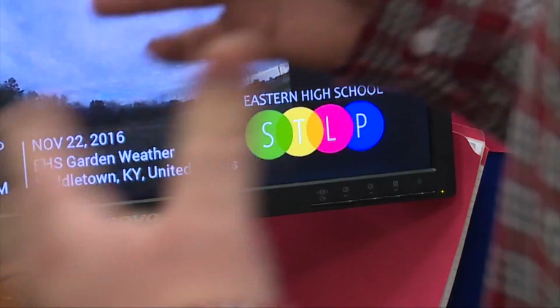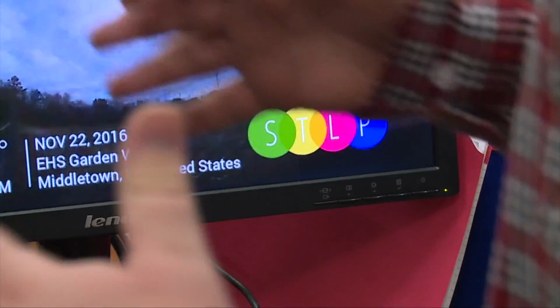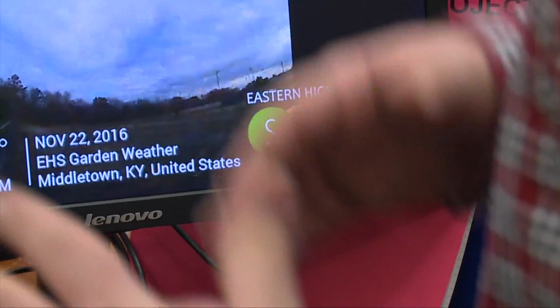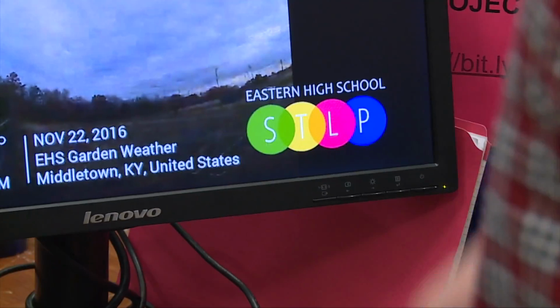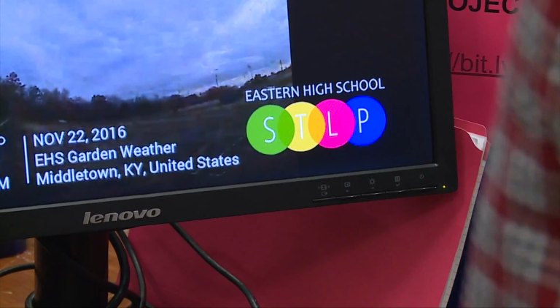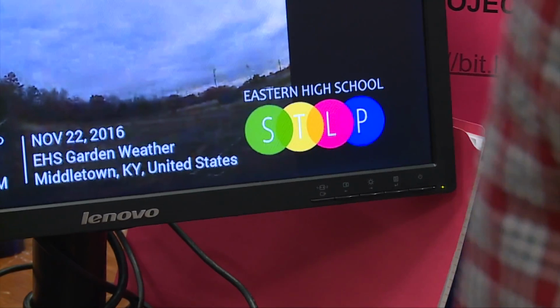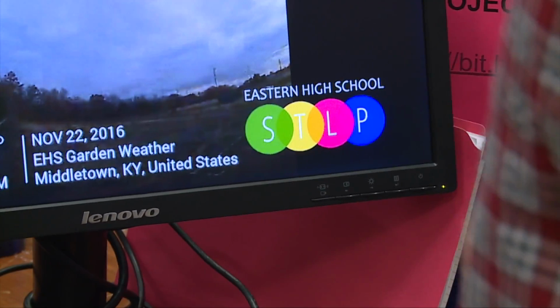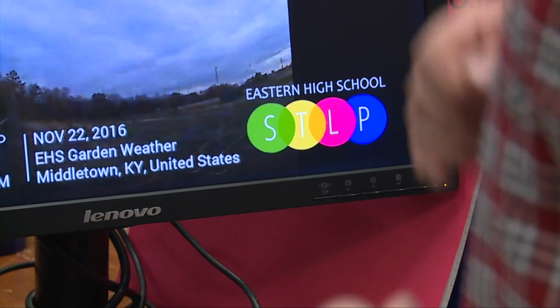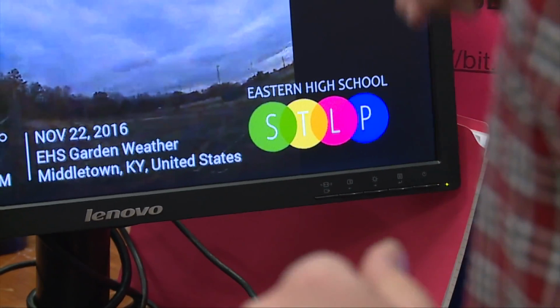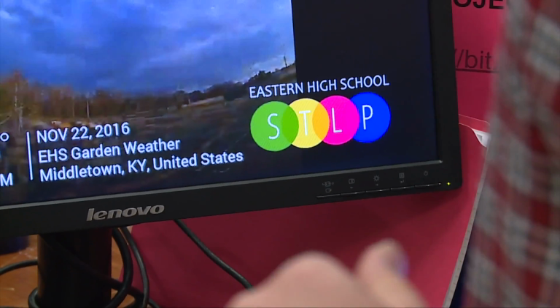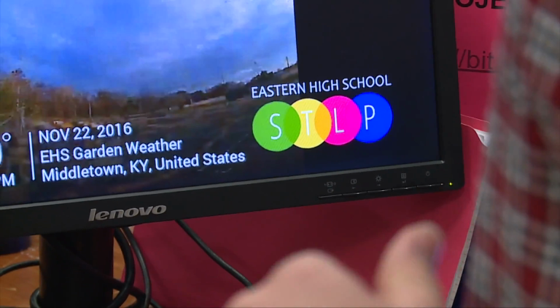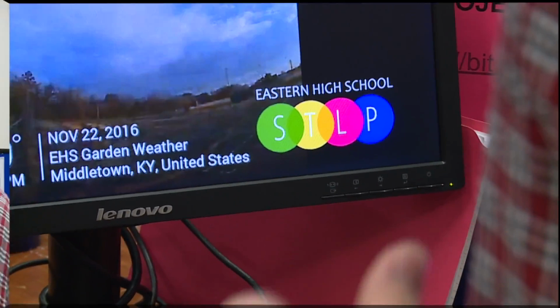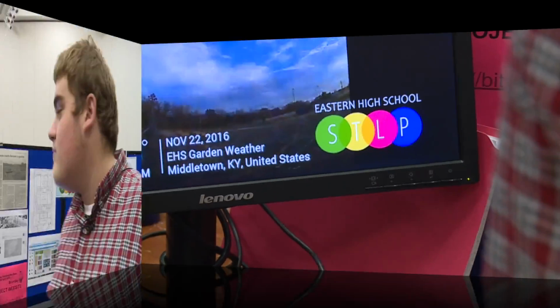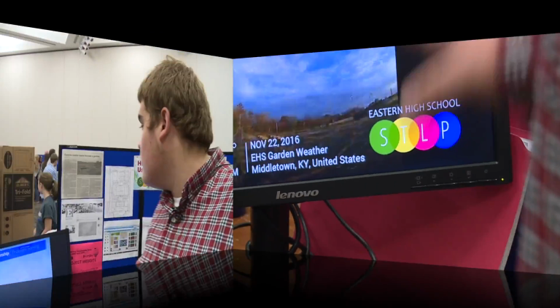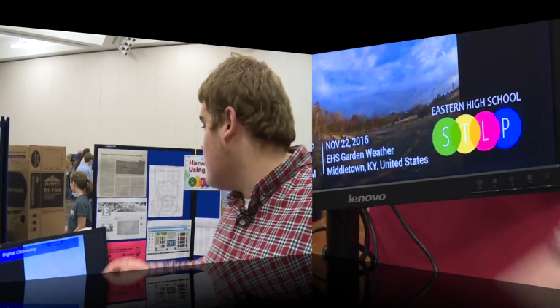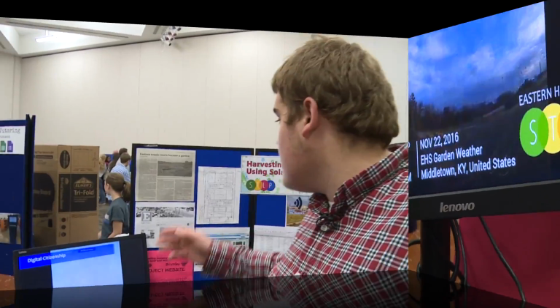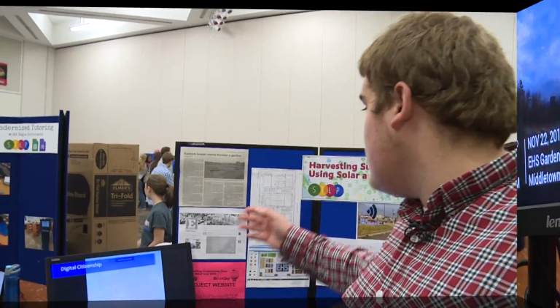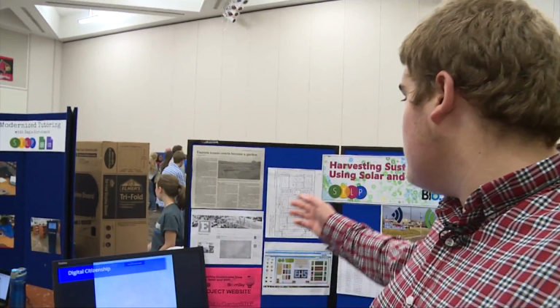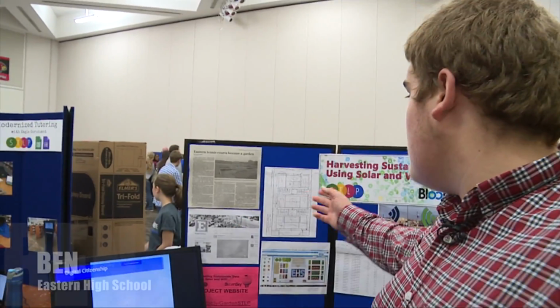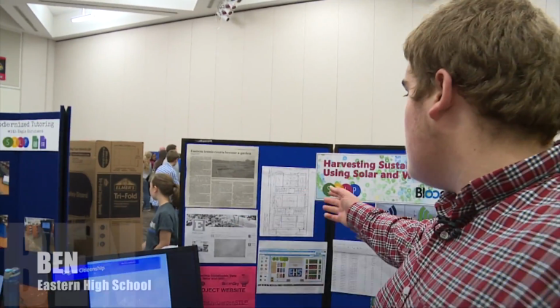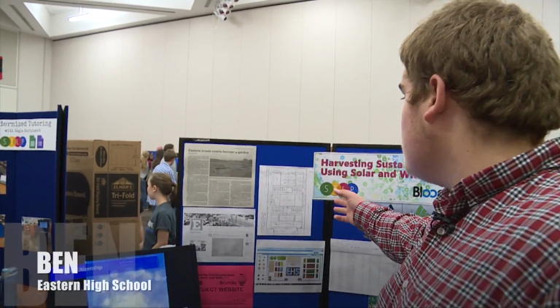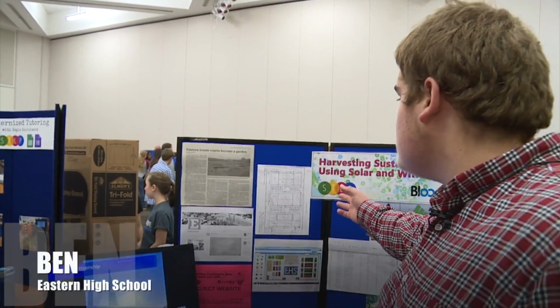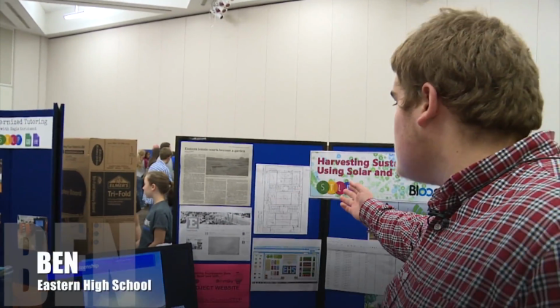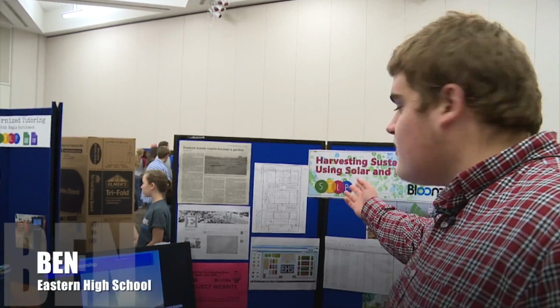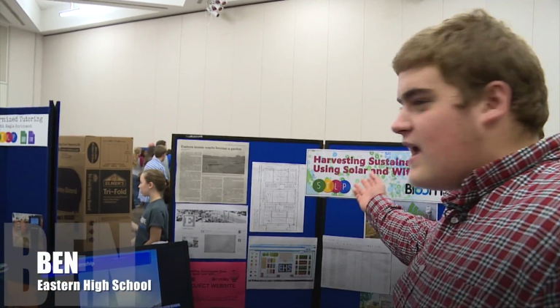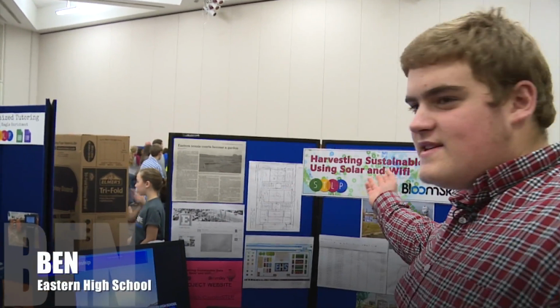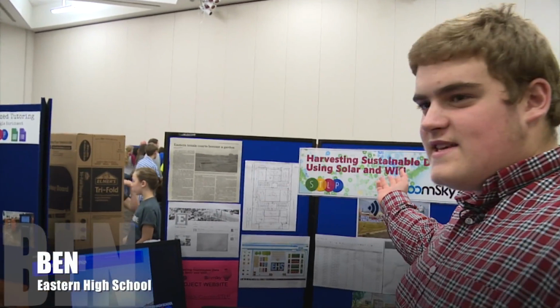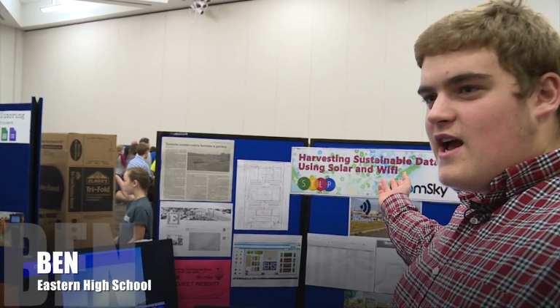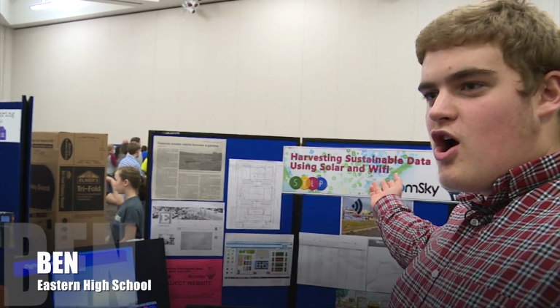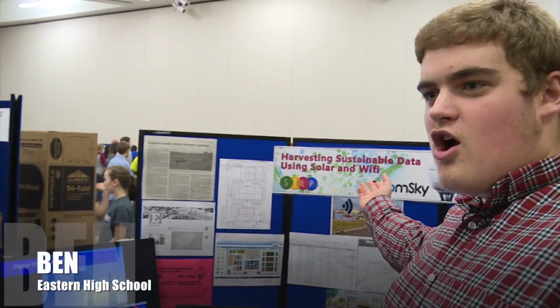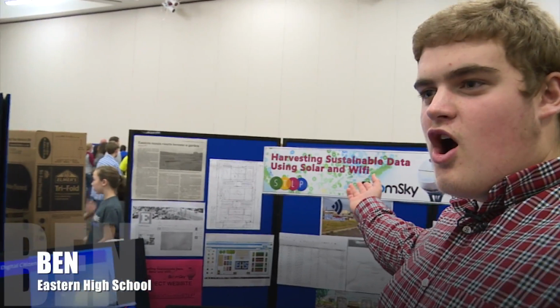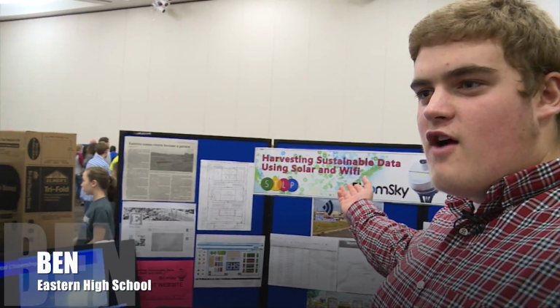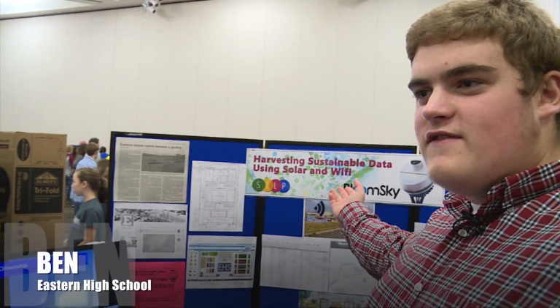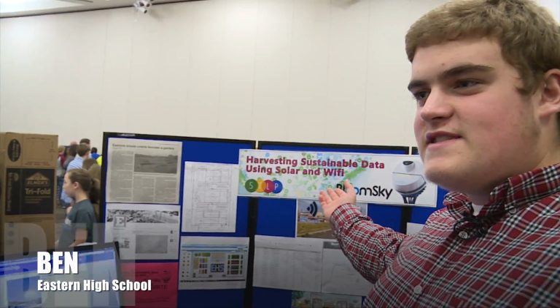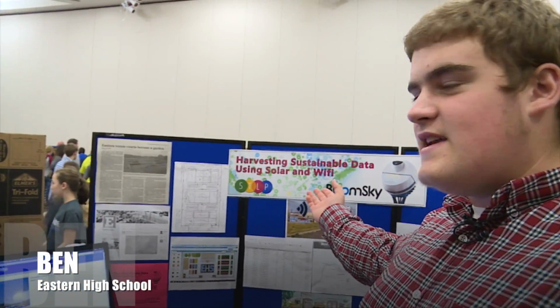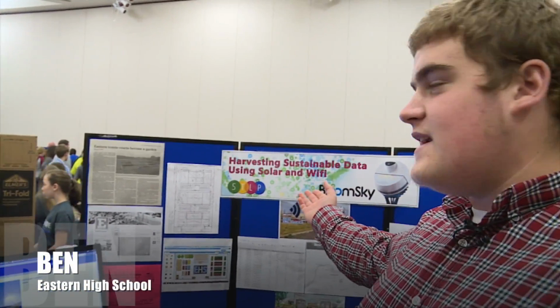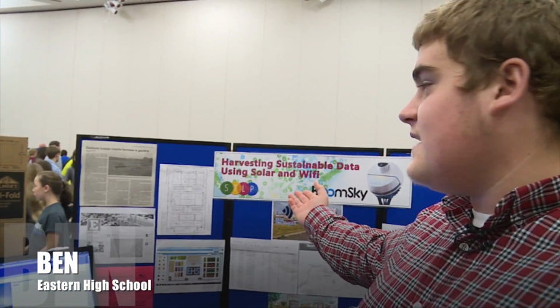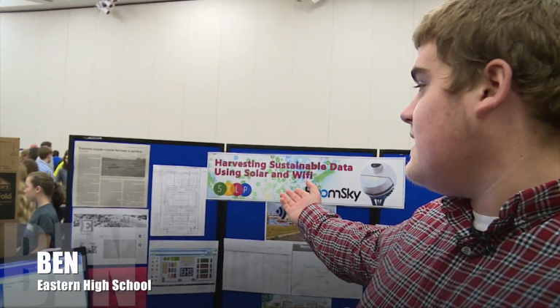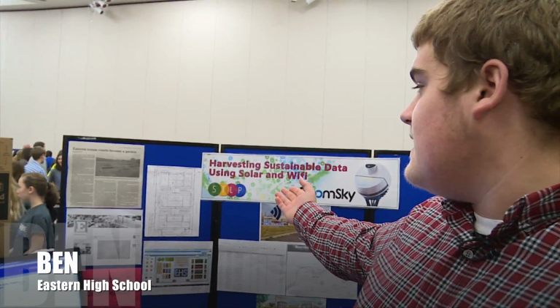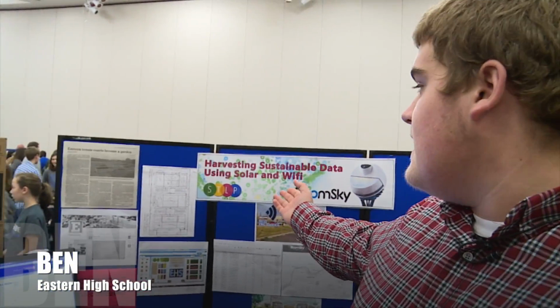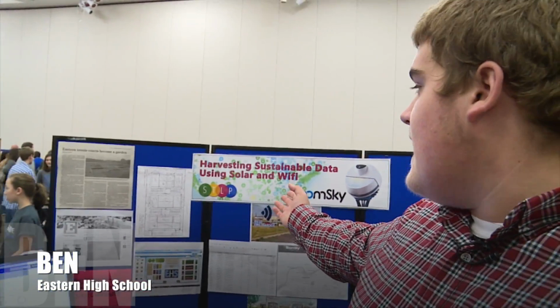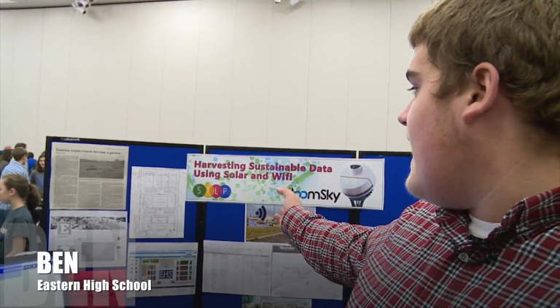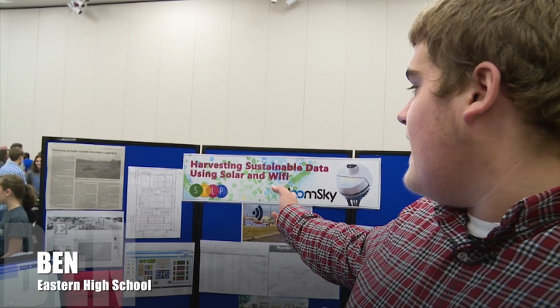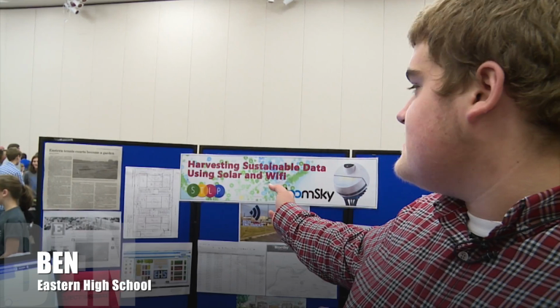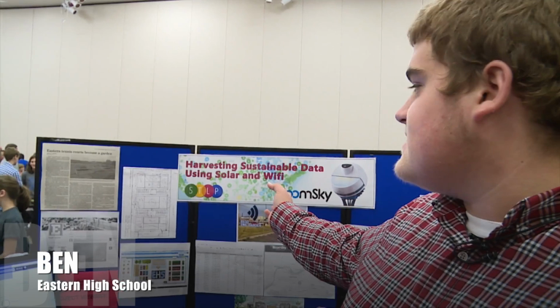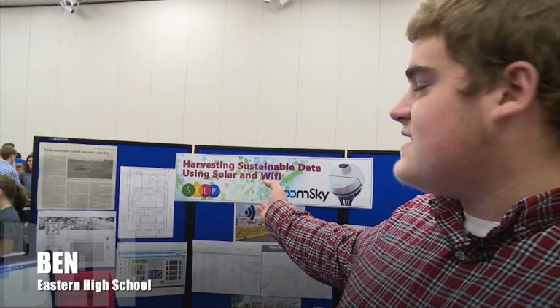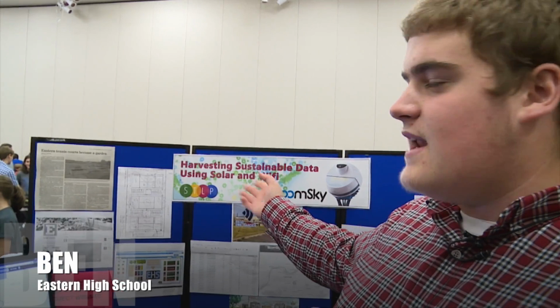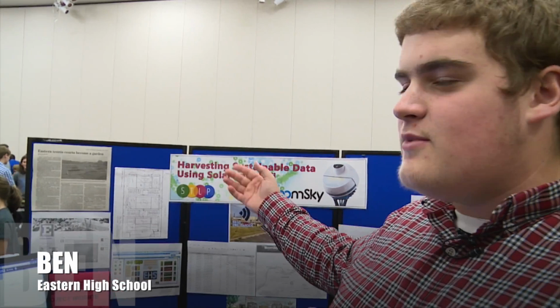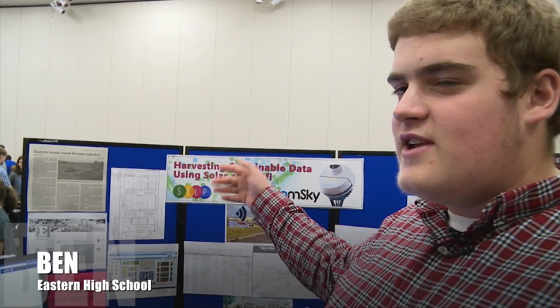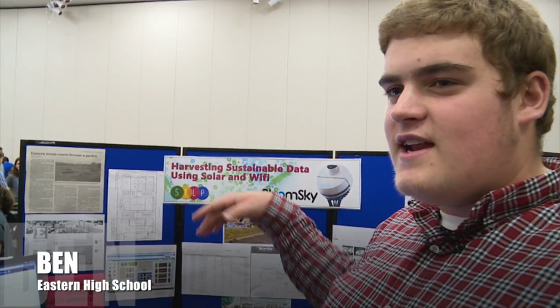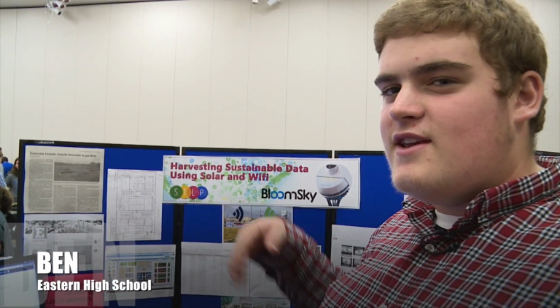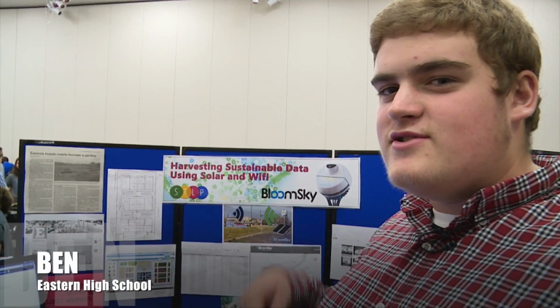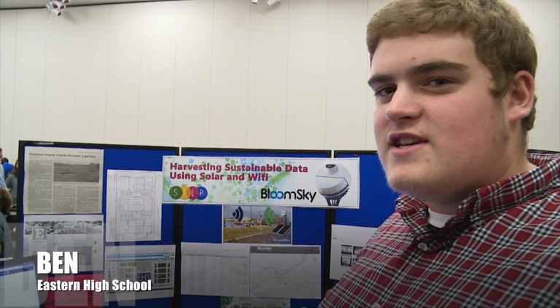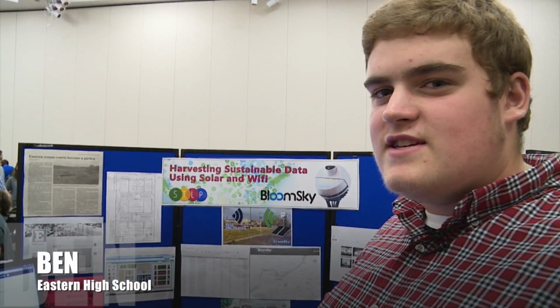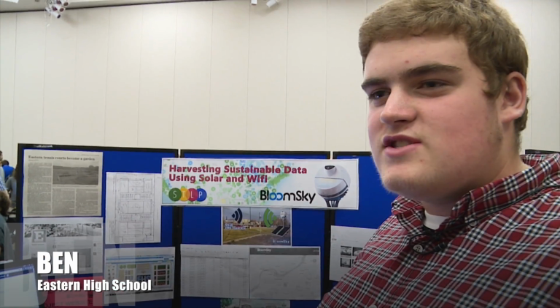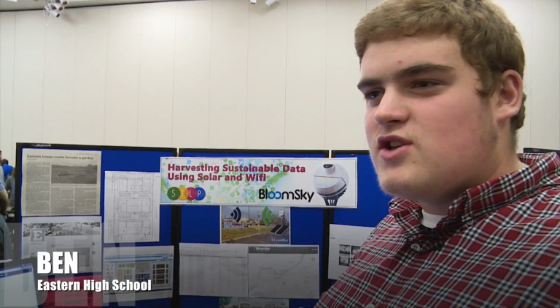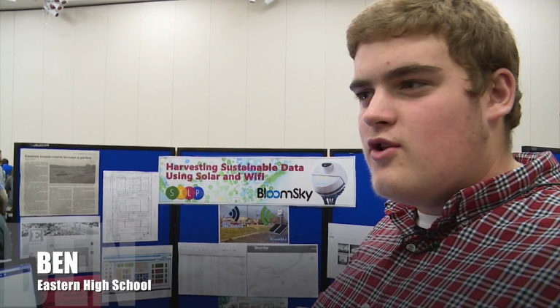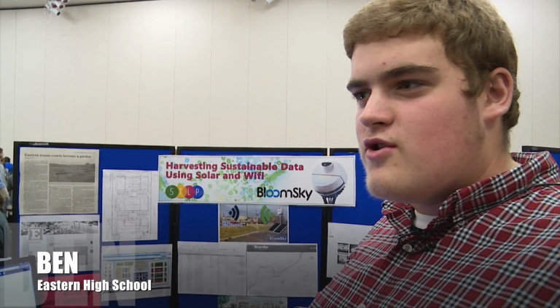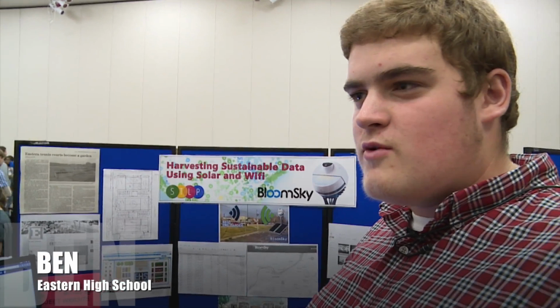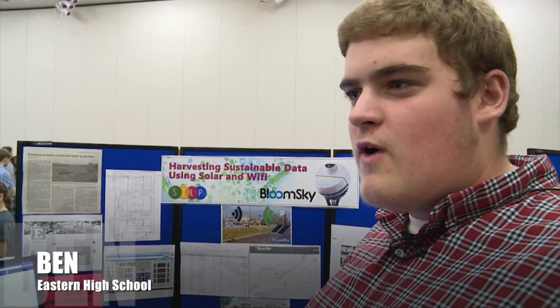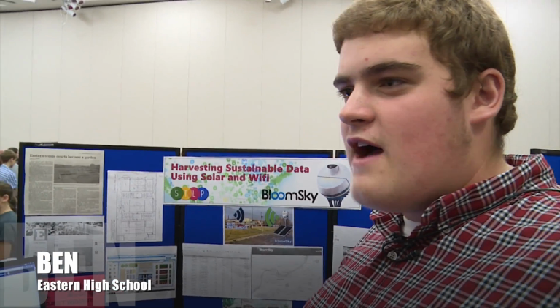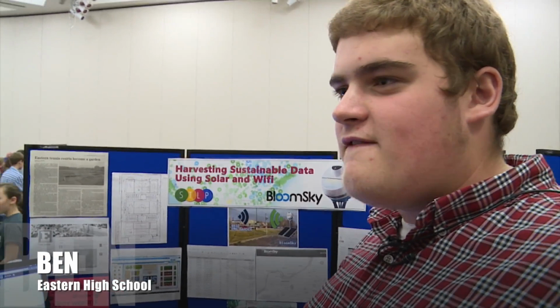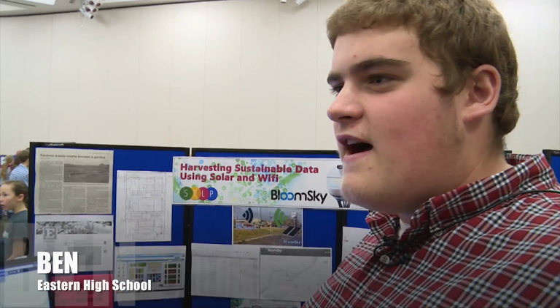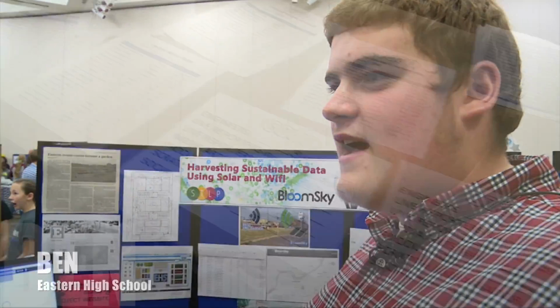I'm with Eastern High School and we're showcasing our harvesting sustainable data using solar and Wi-Fi.